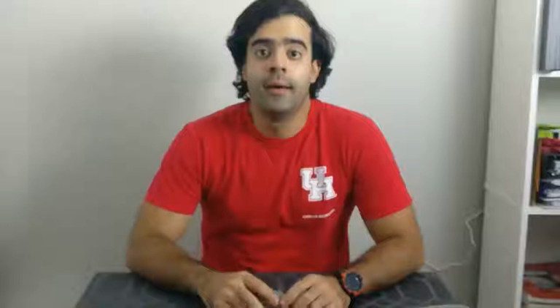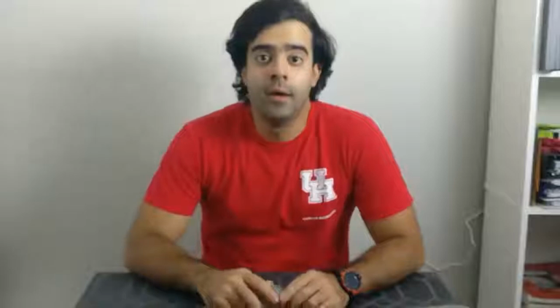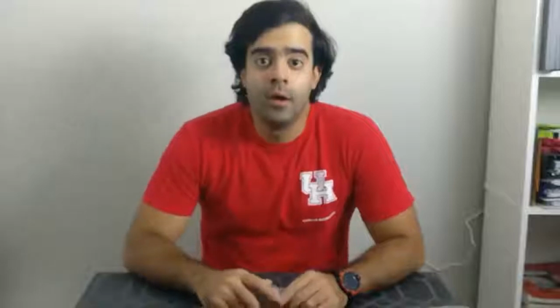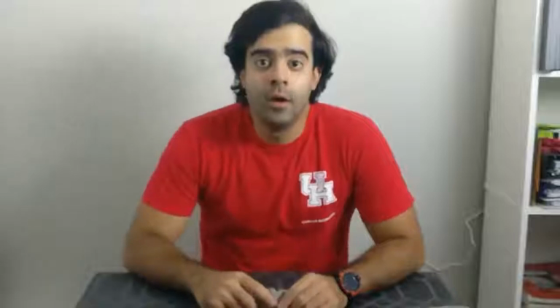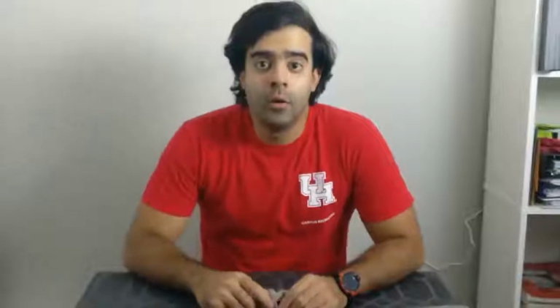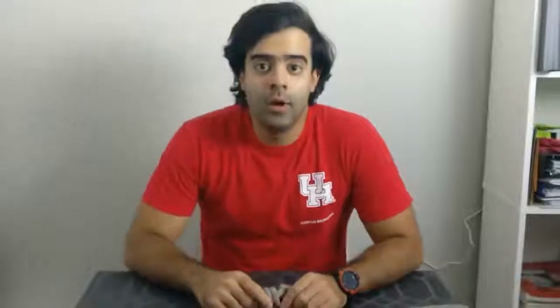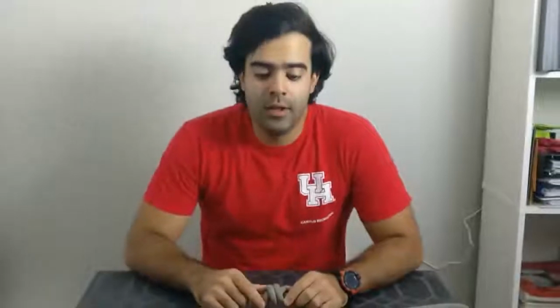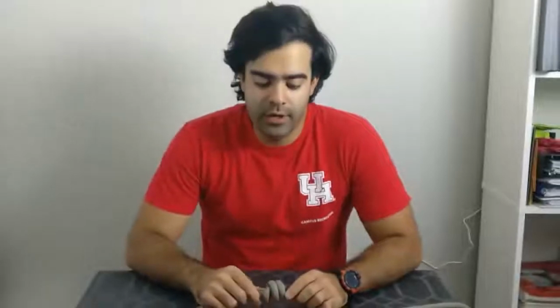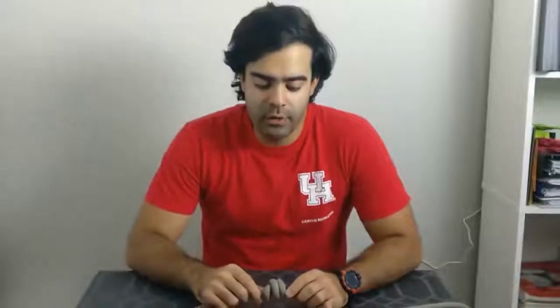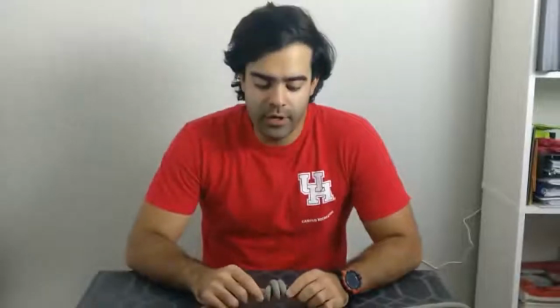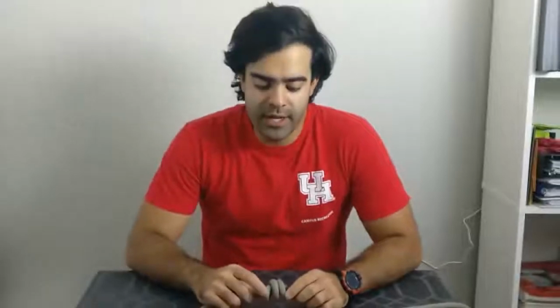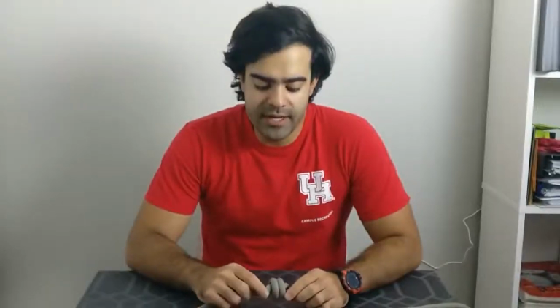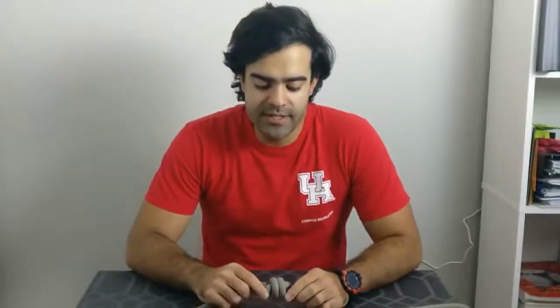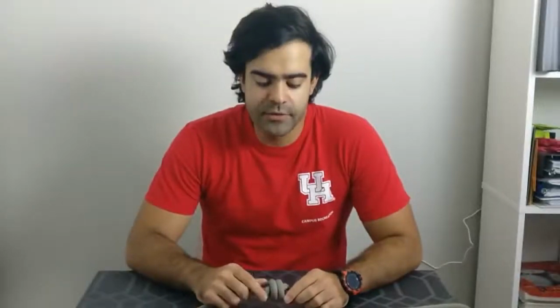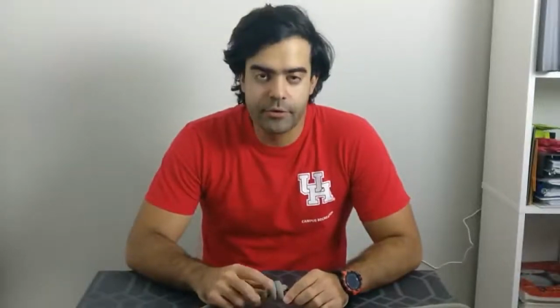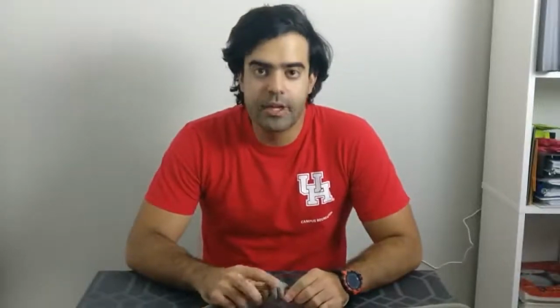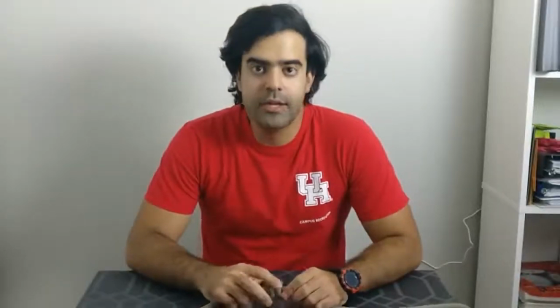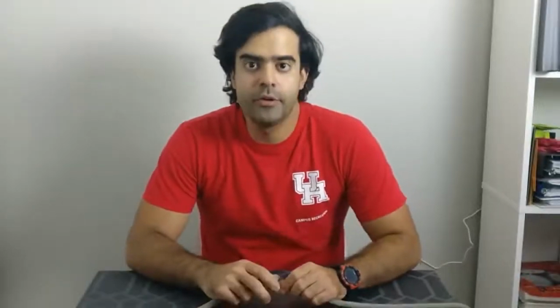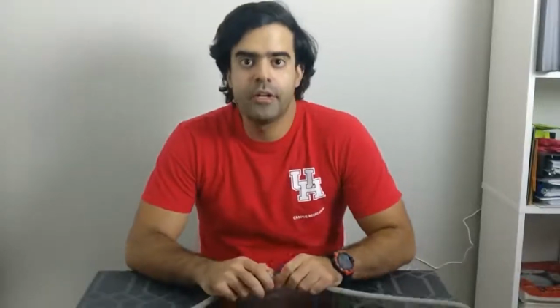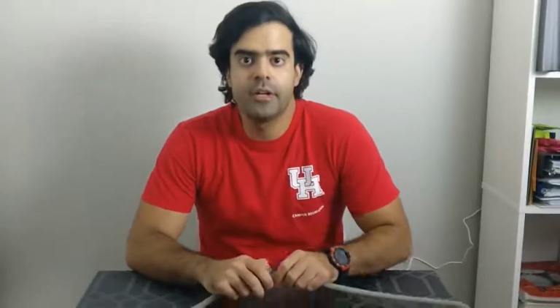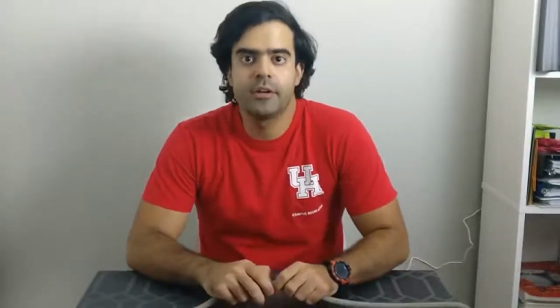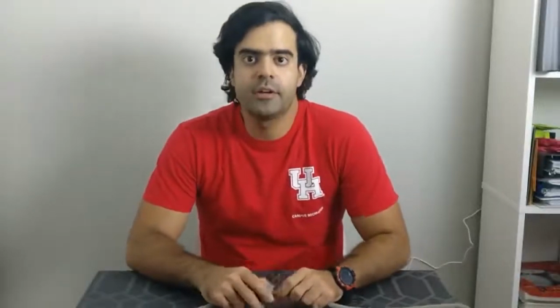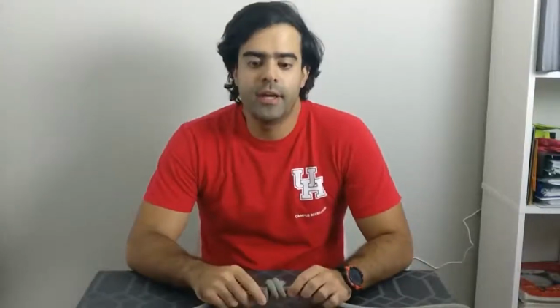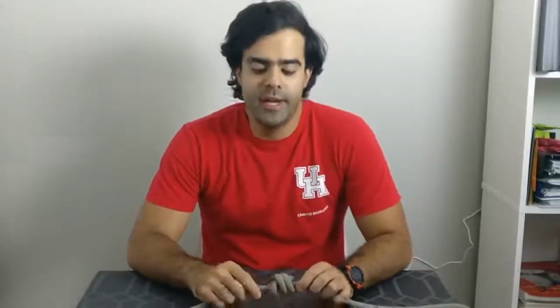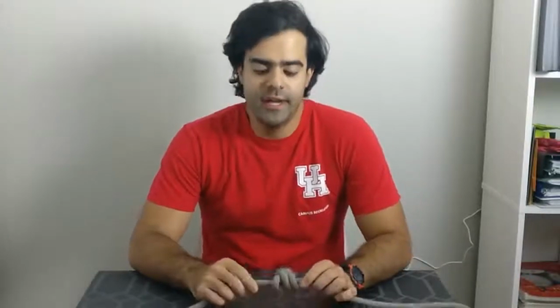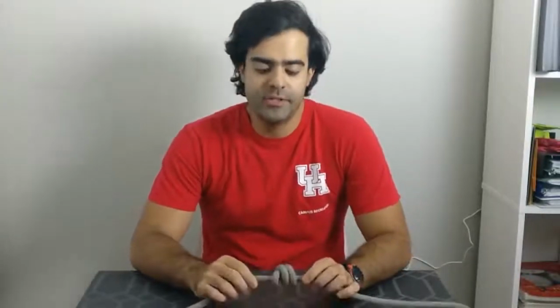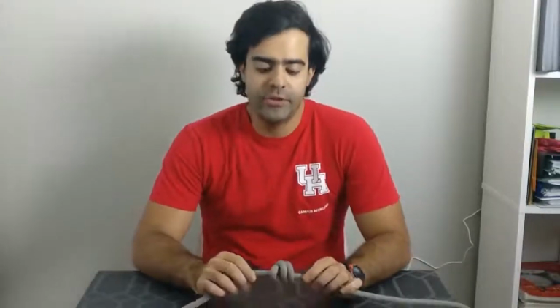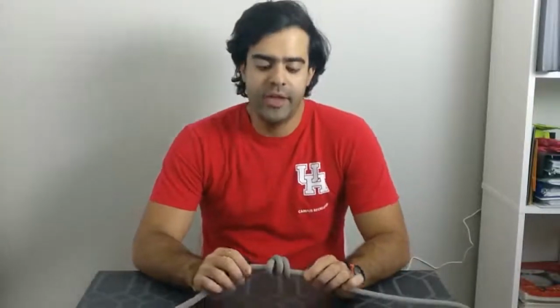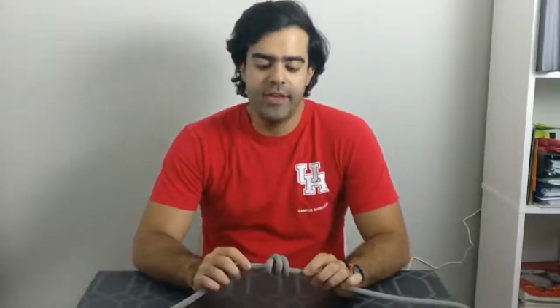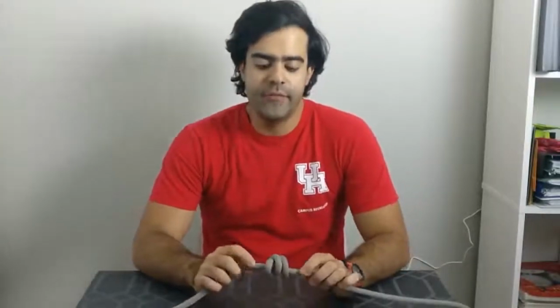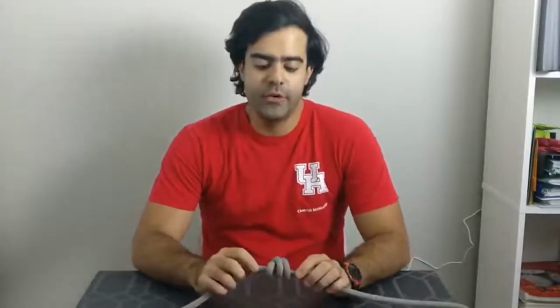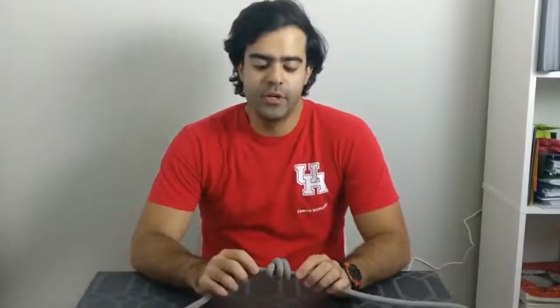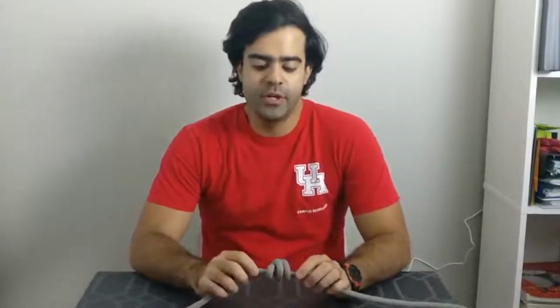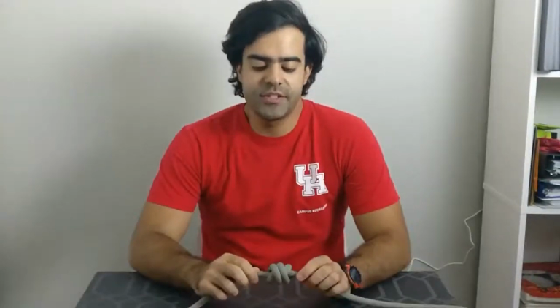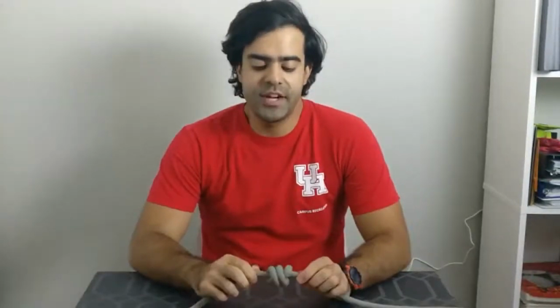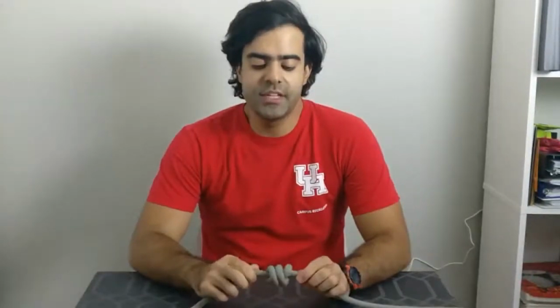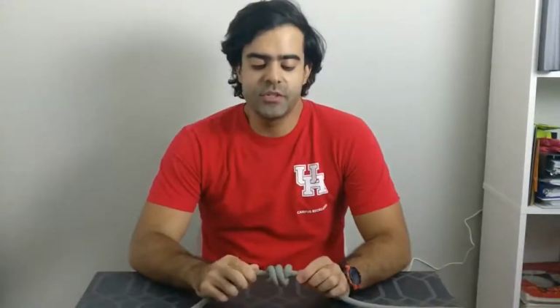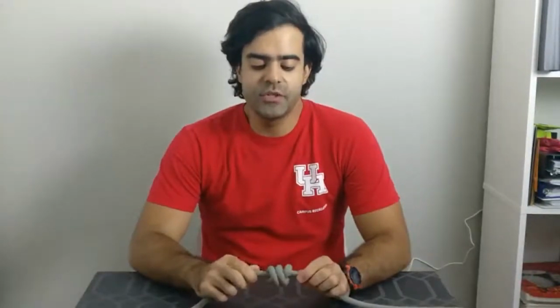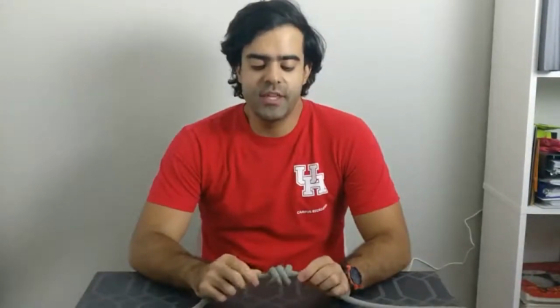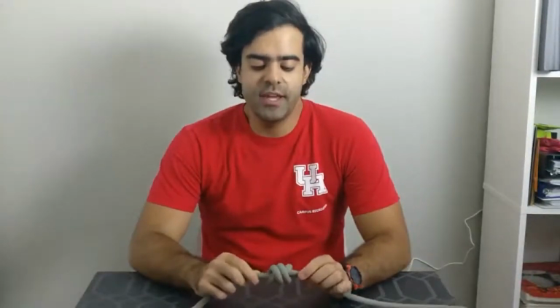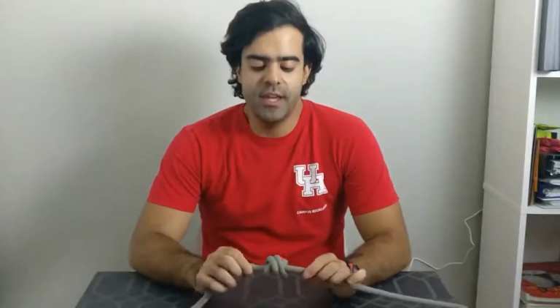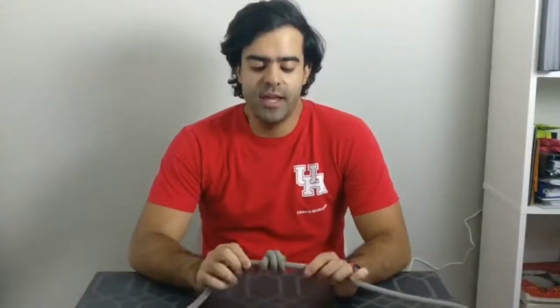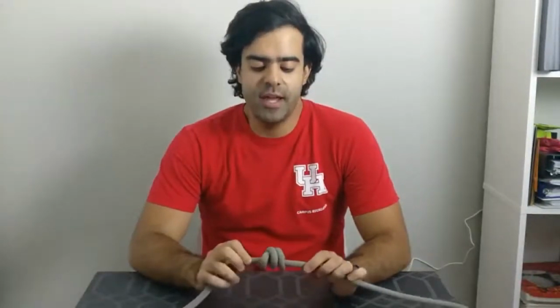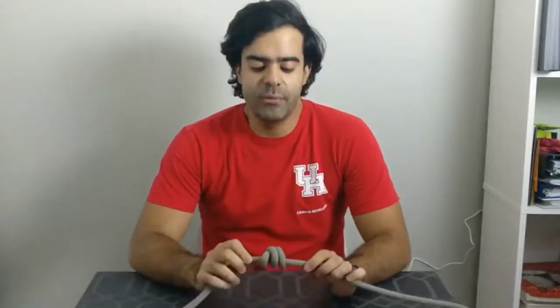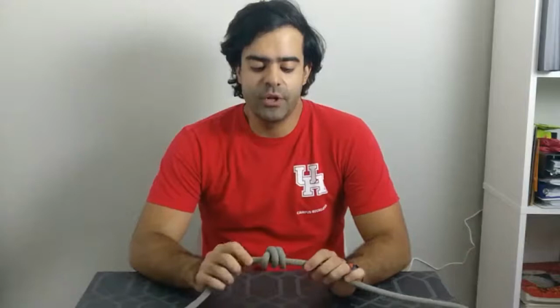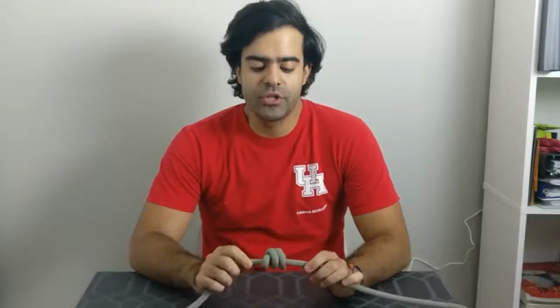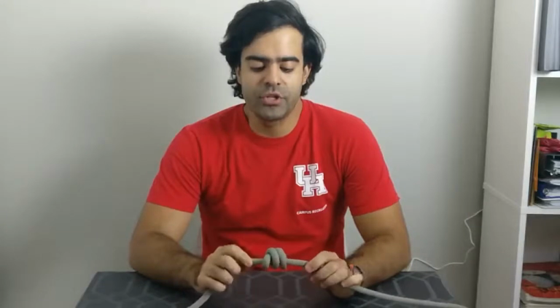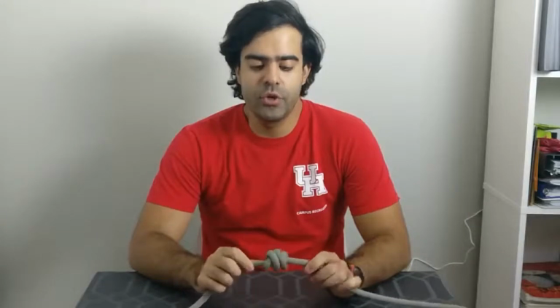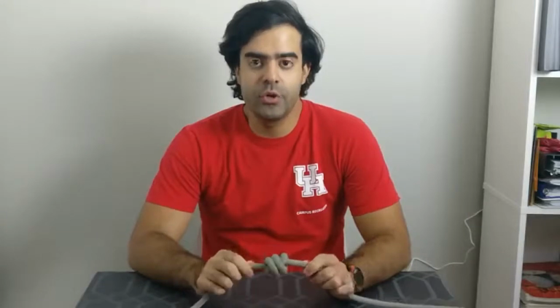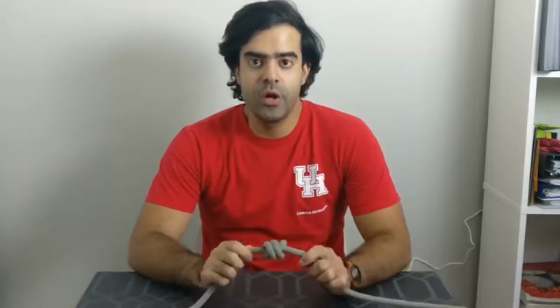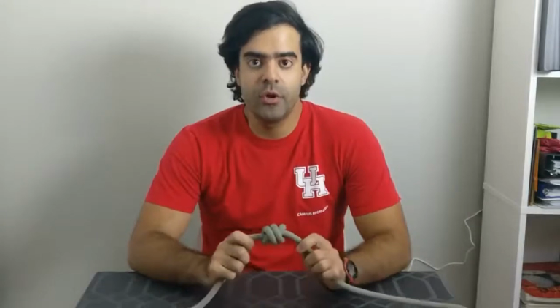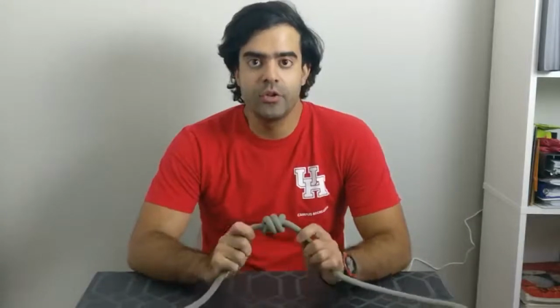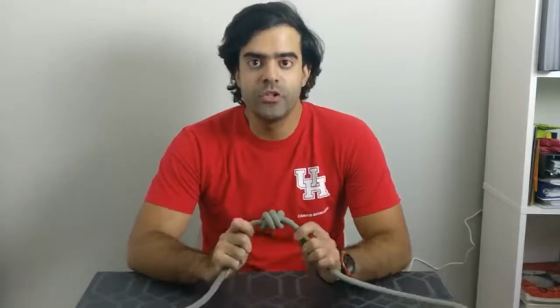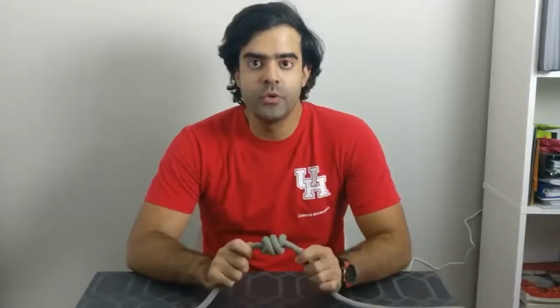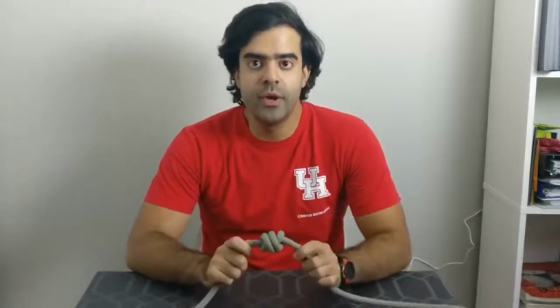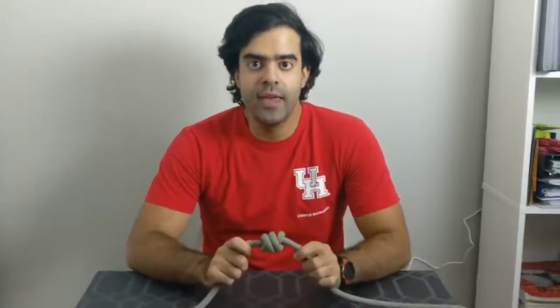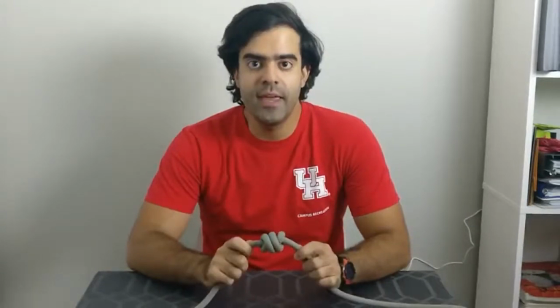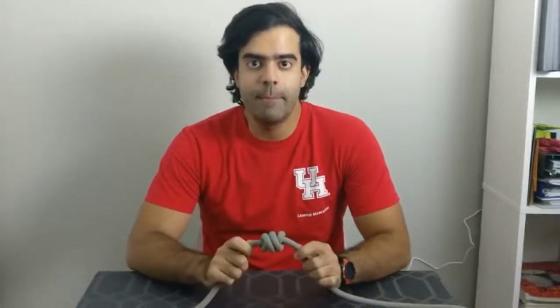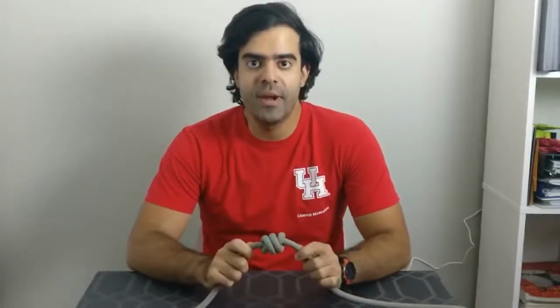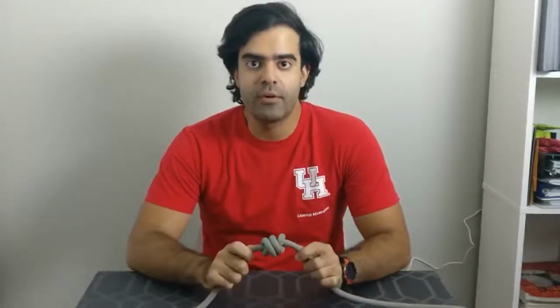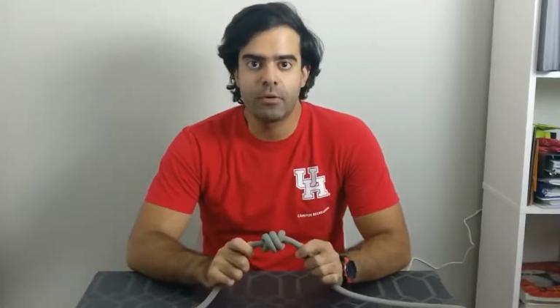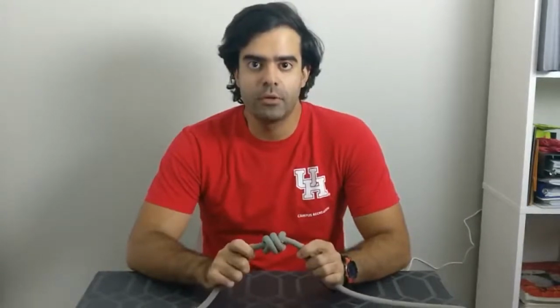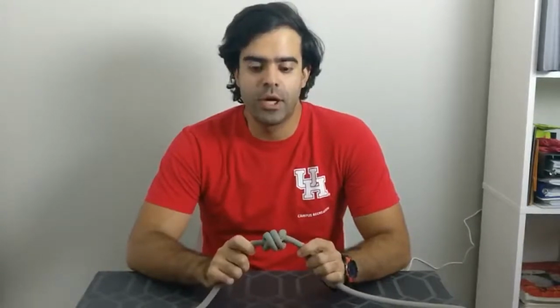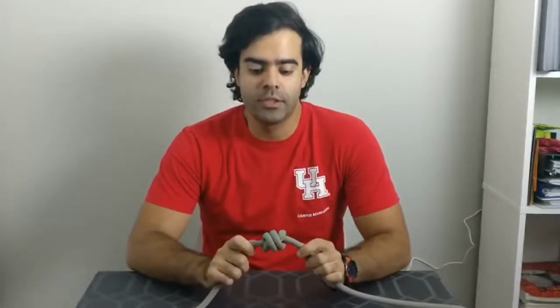Hello guys, Orlando here, and today for Knot Tying Tuesday I'm going to show you how to do a barrel knot.